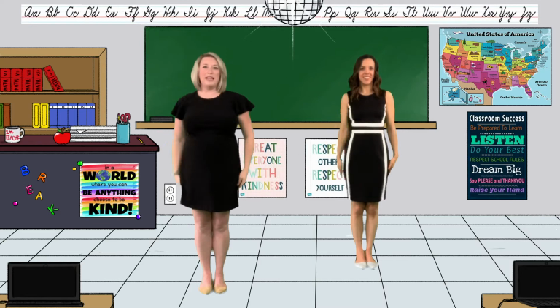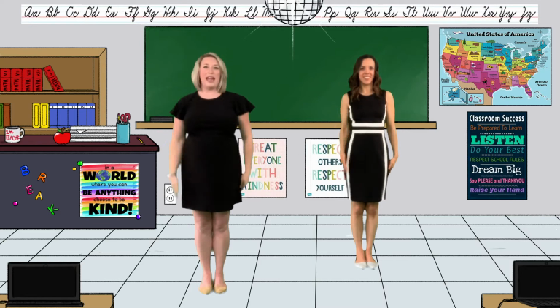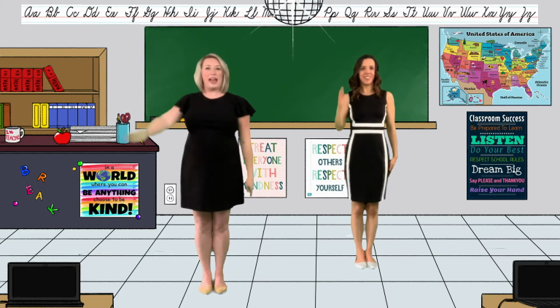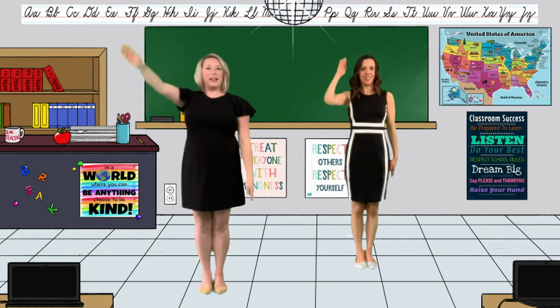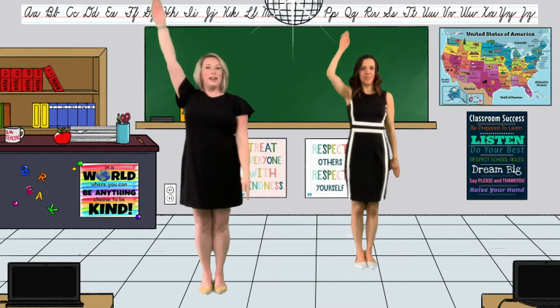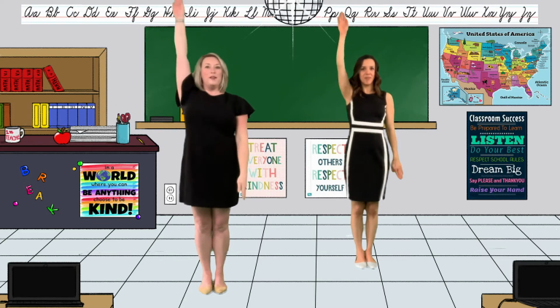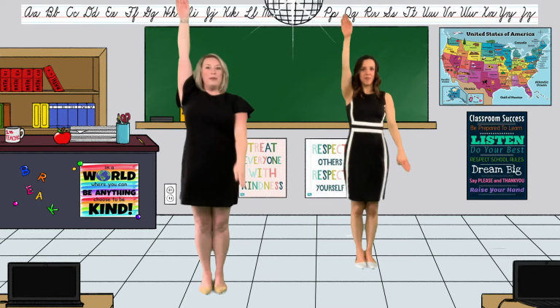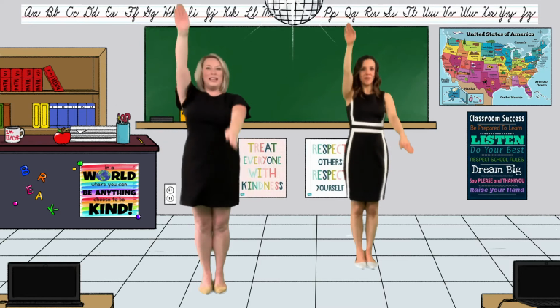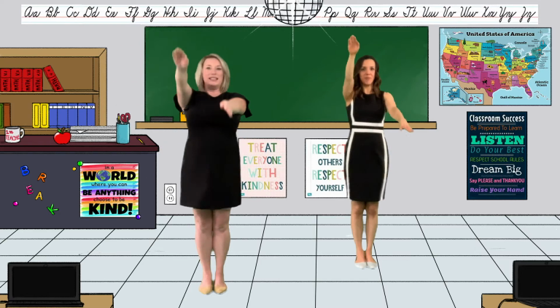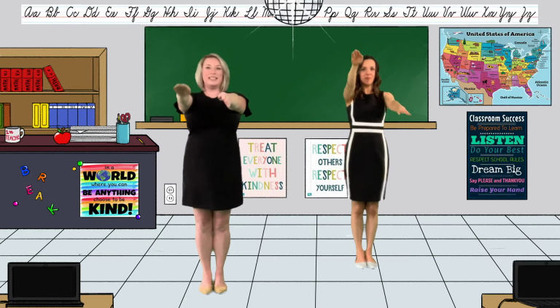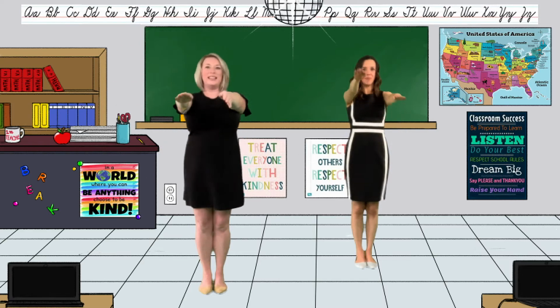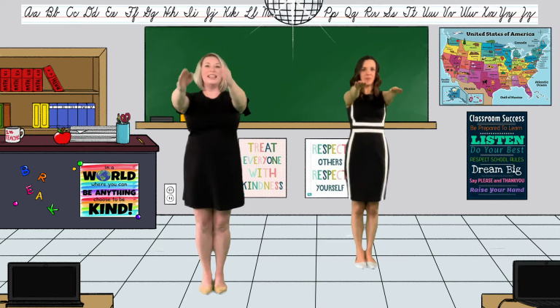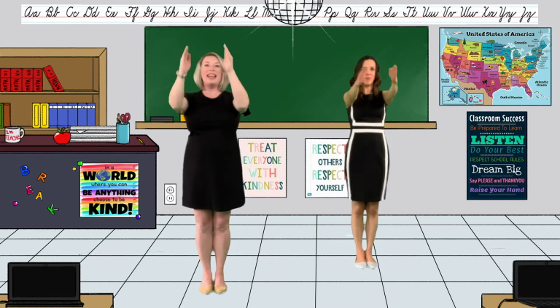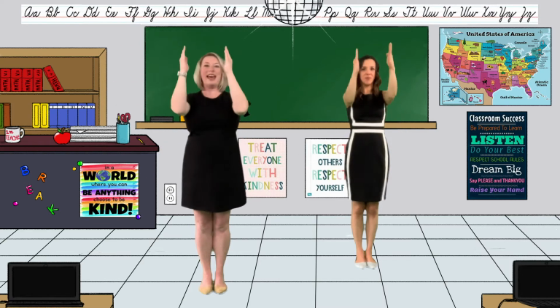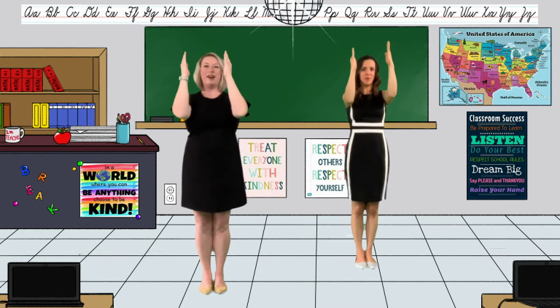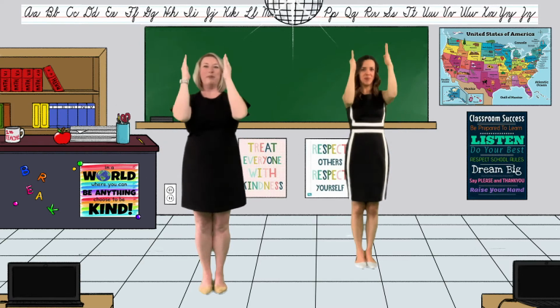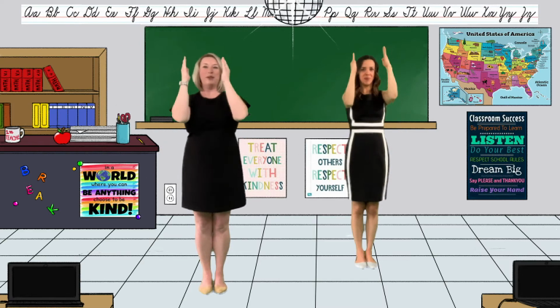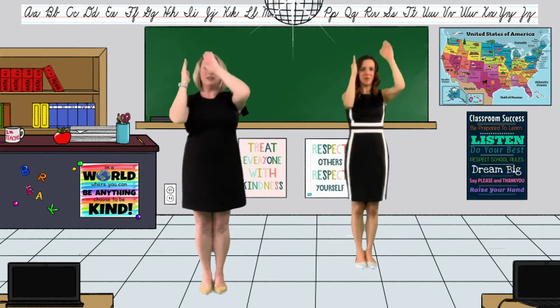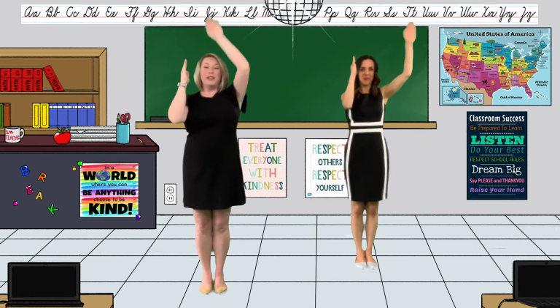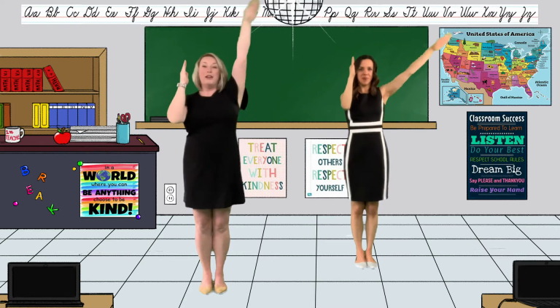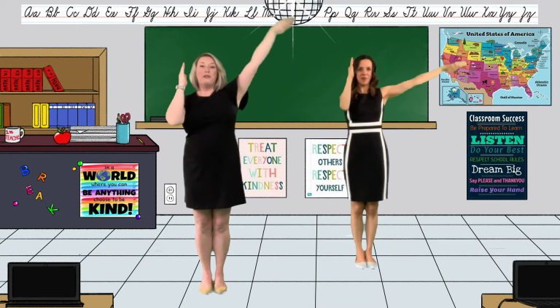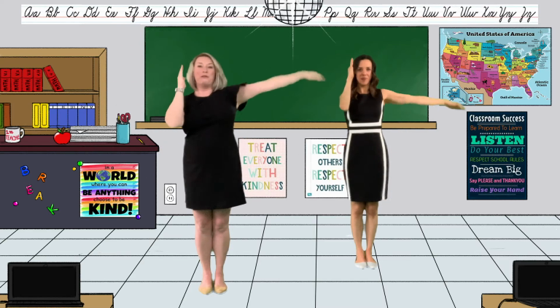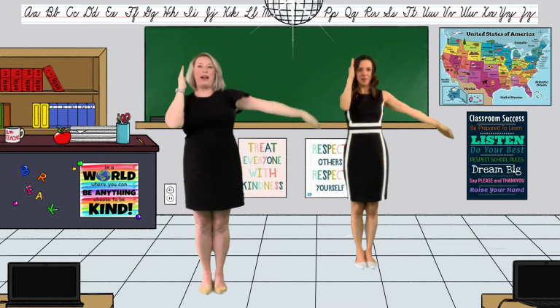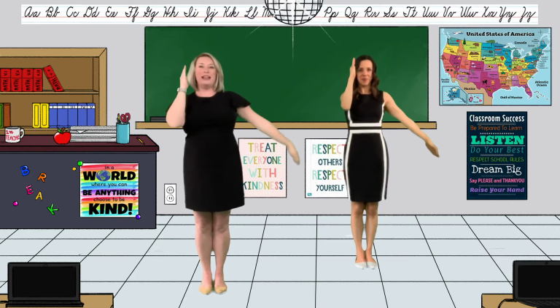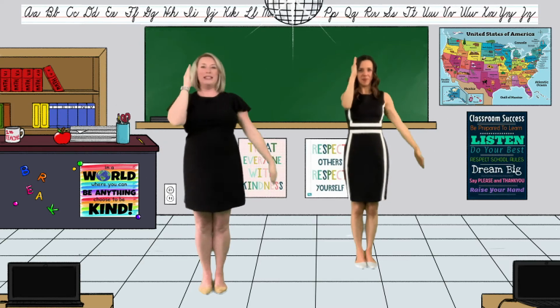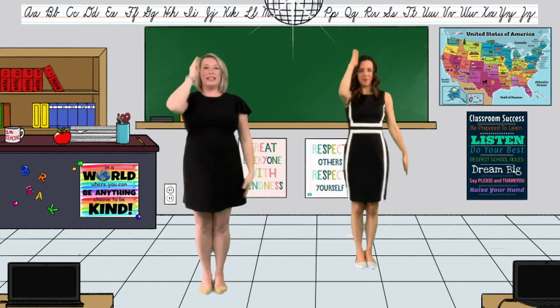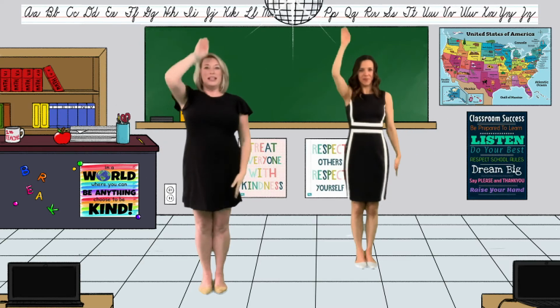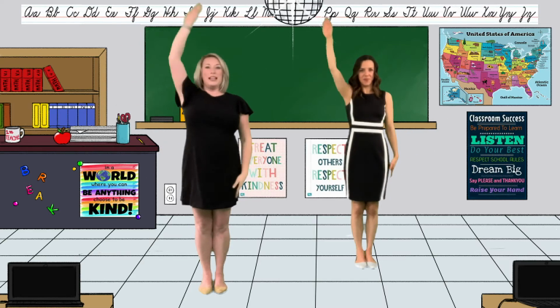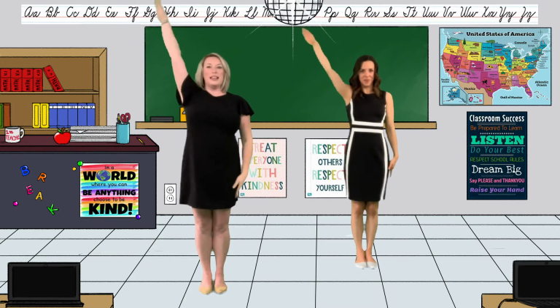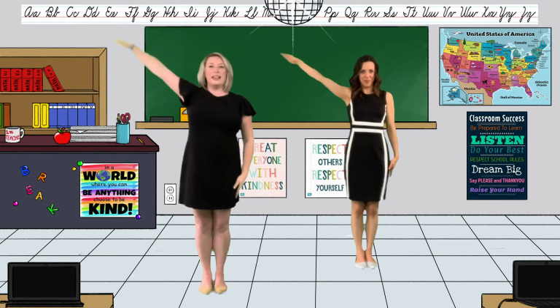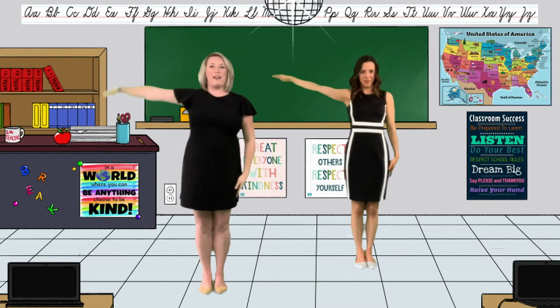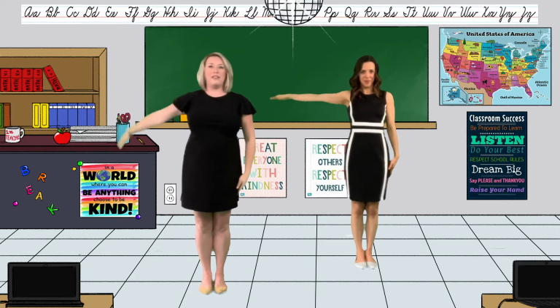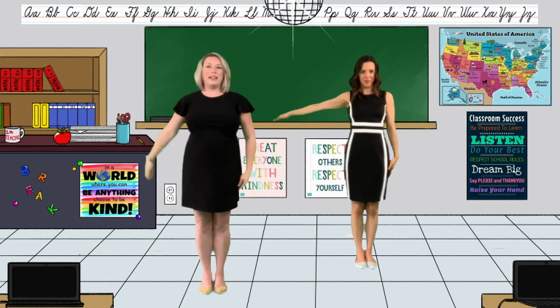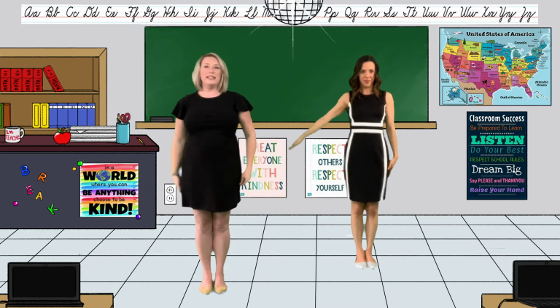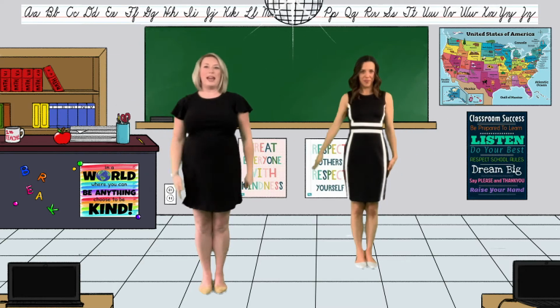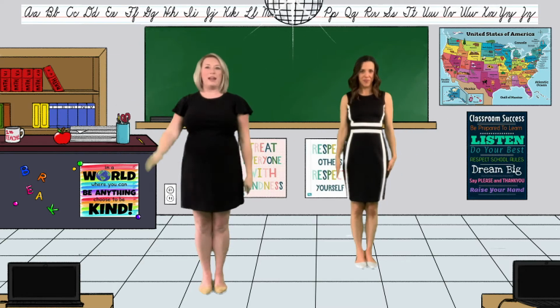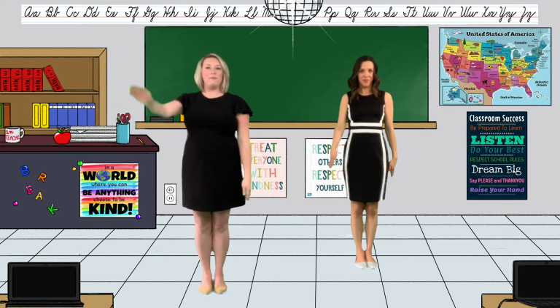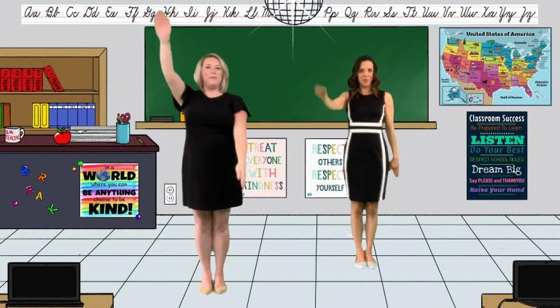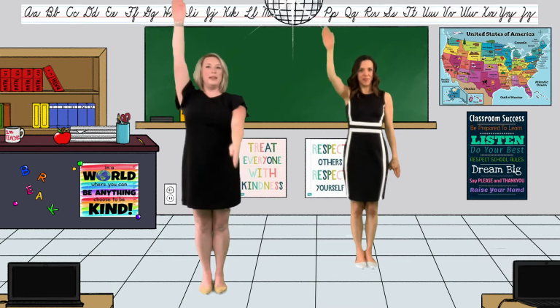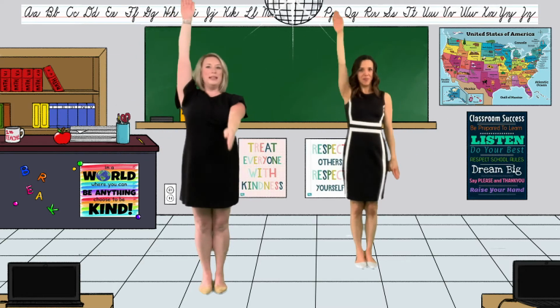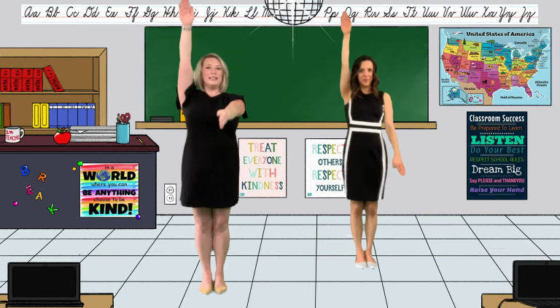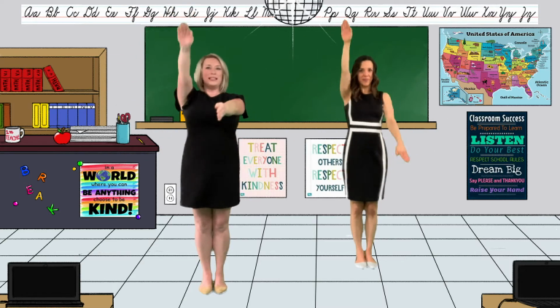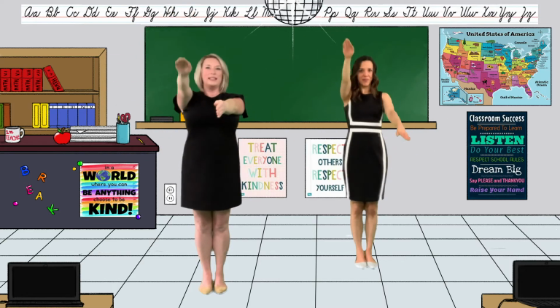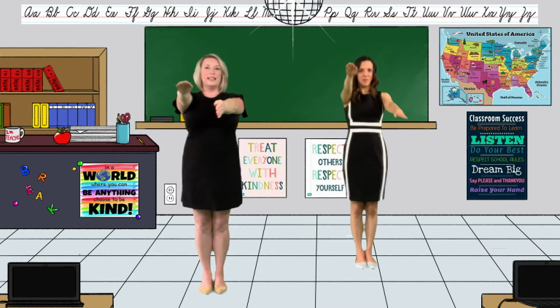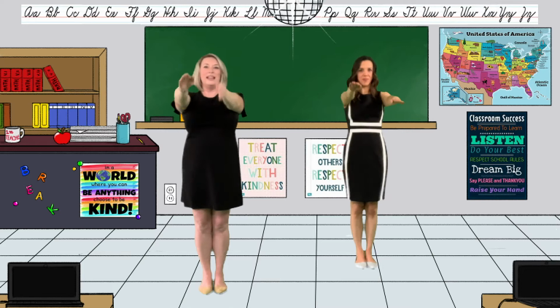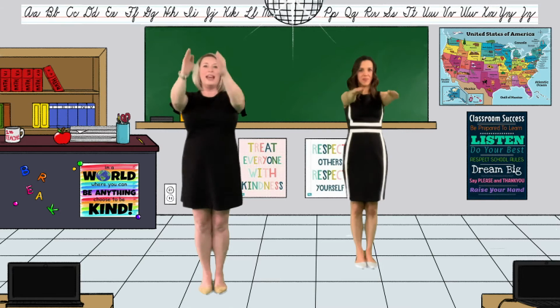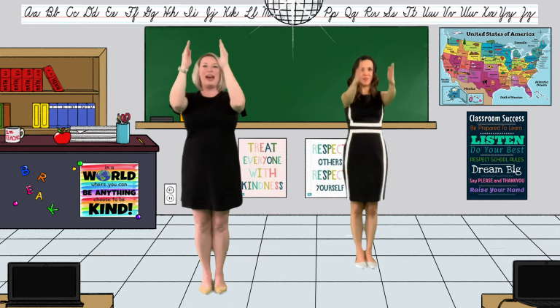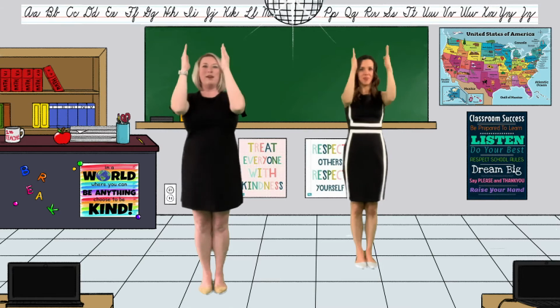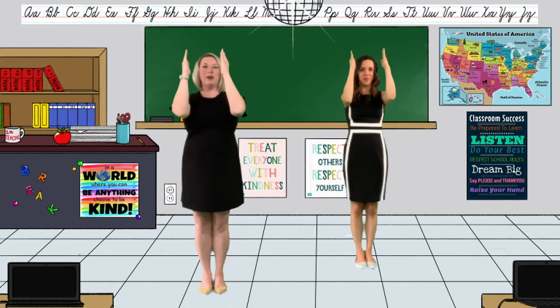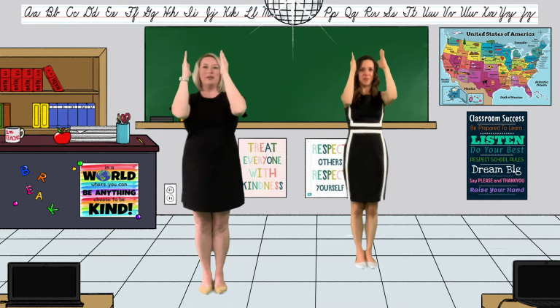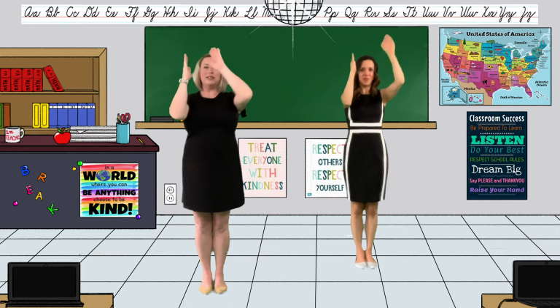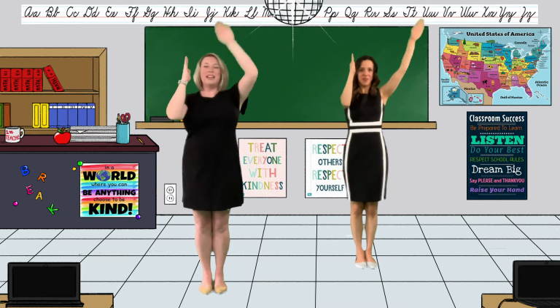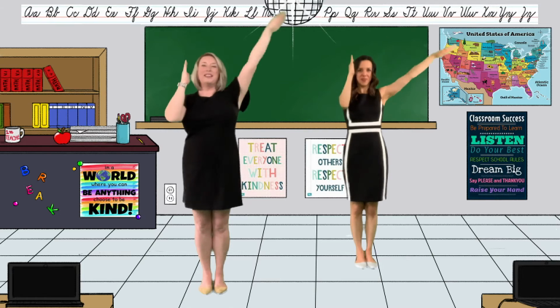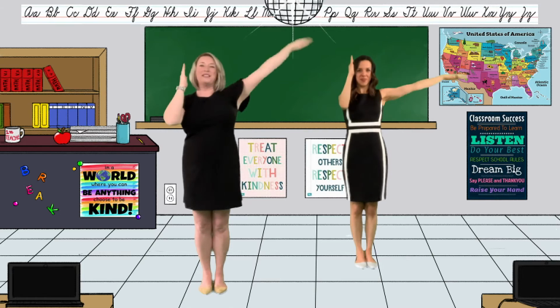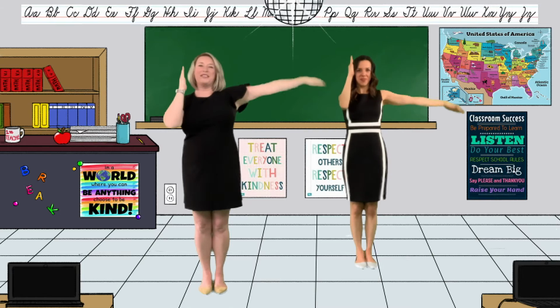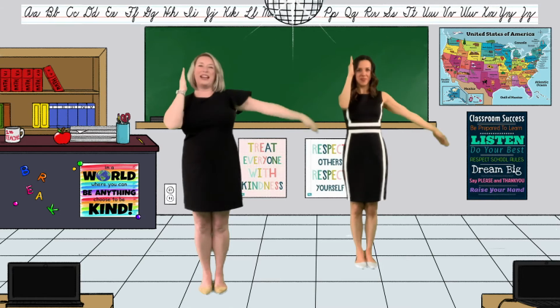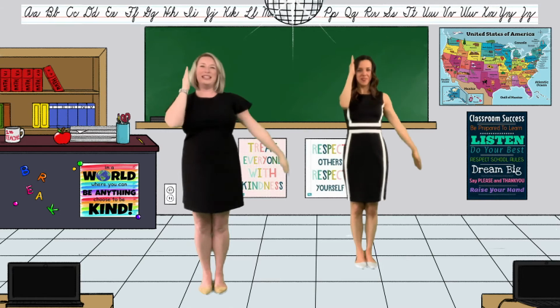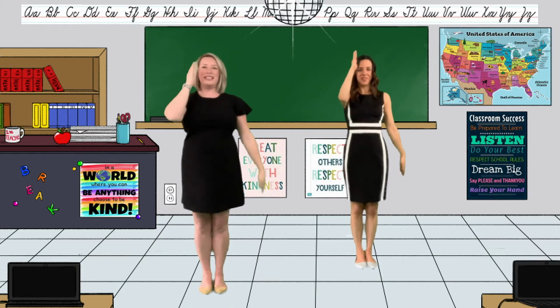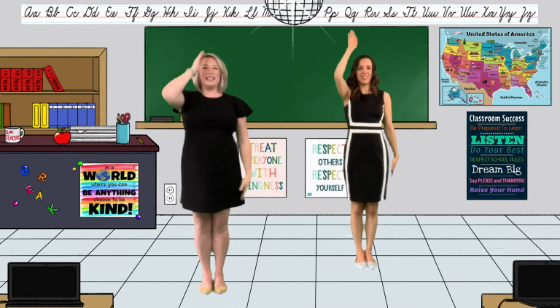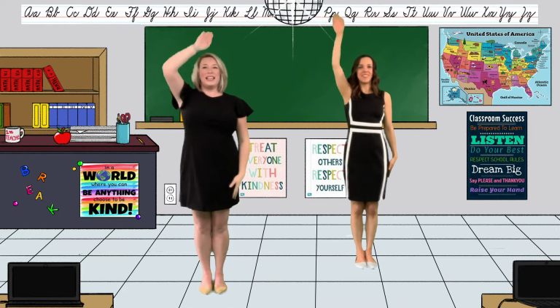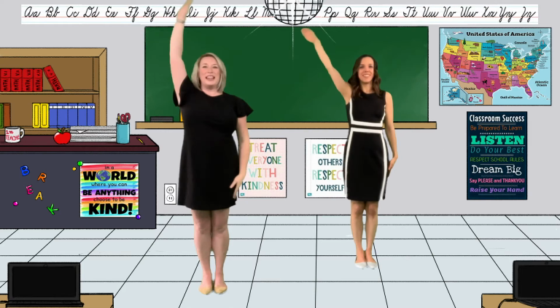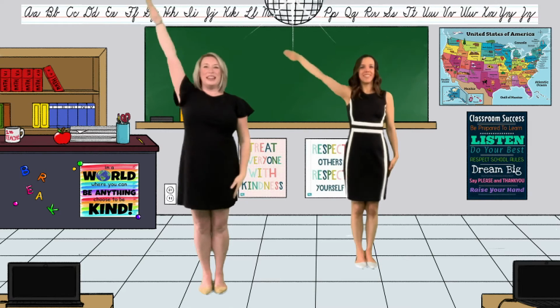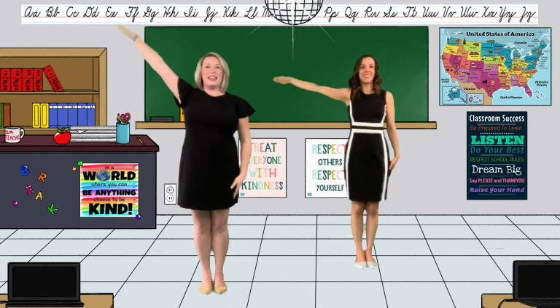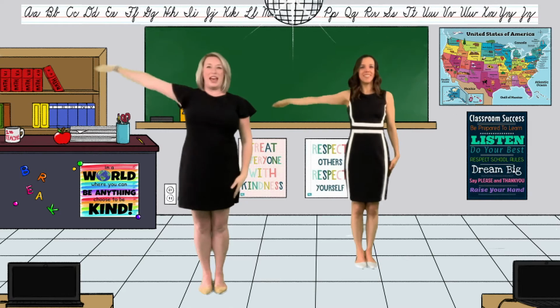Left. Again. Knee. Elbows. Right. Left. Last time. Knee. Elbows. Right. Left.